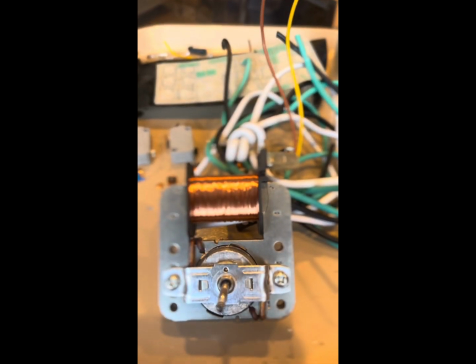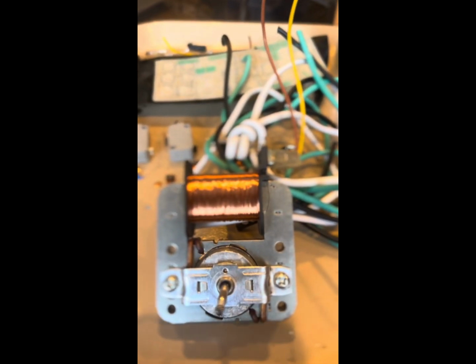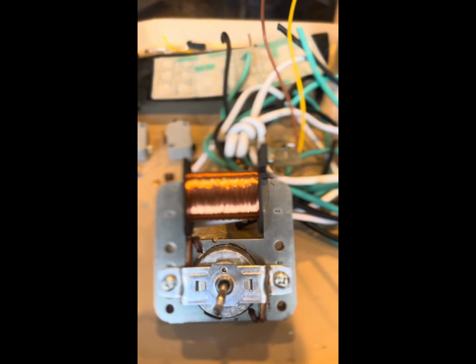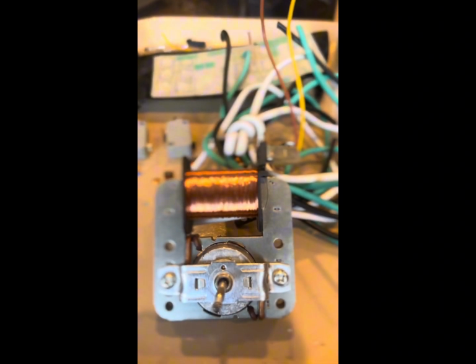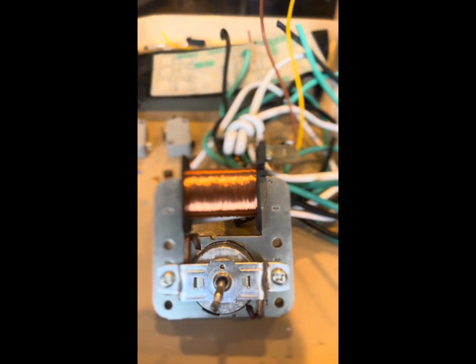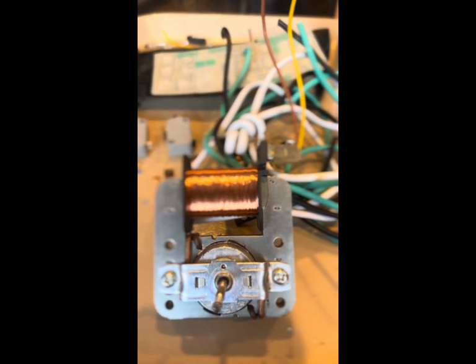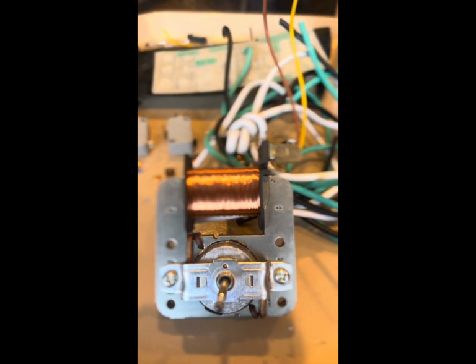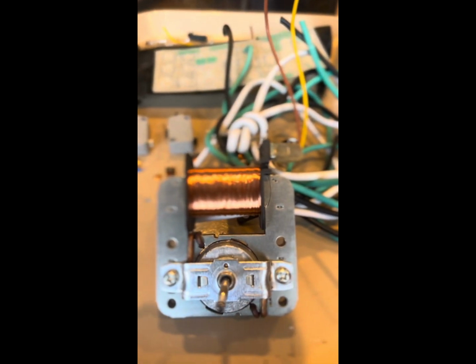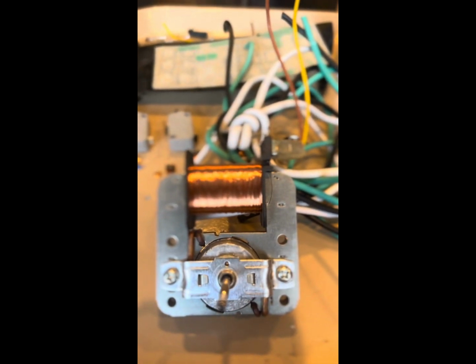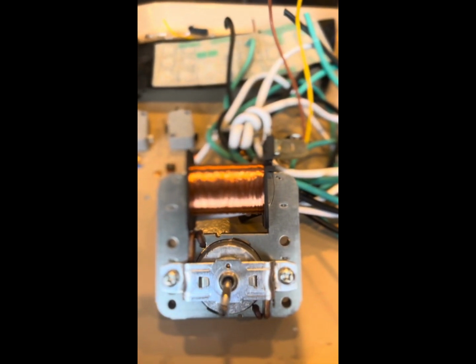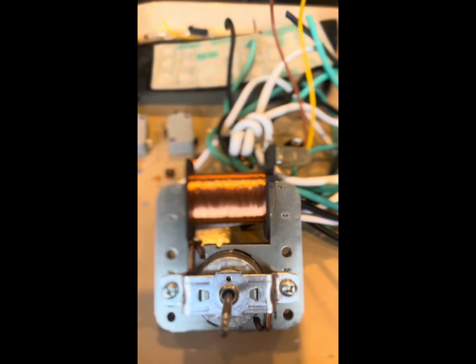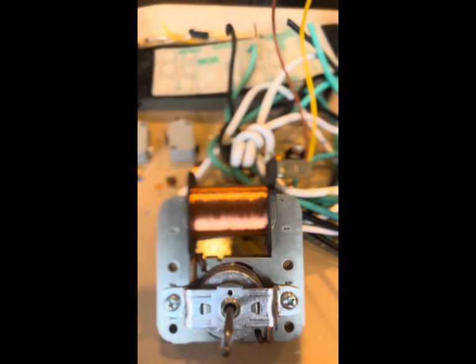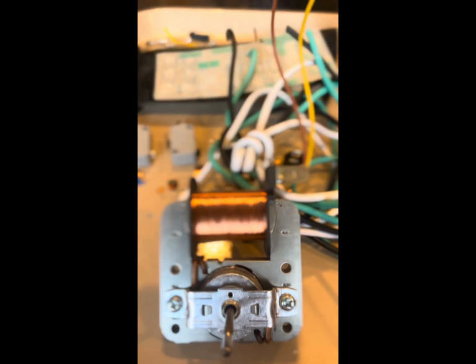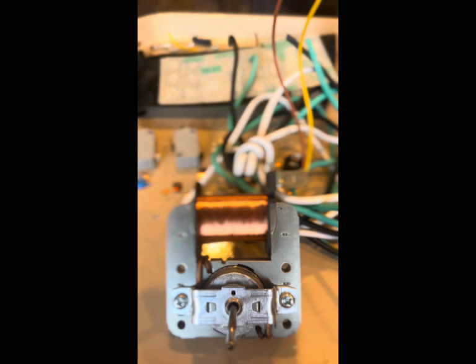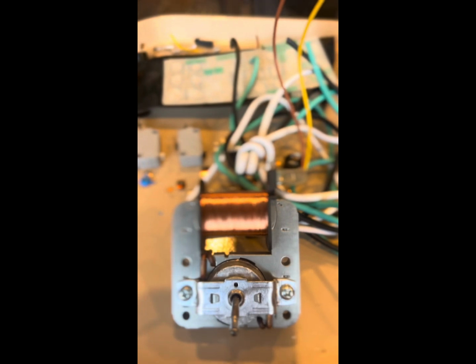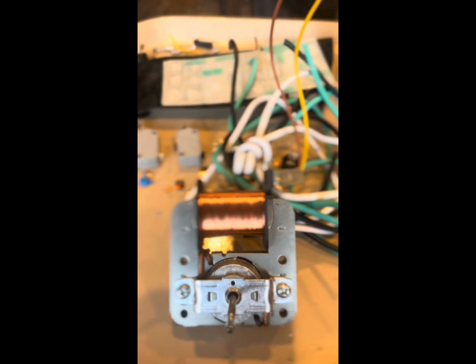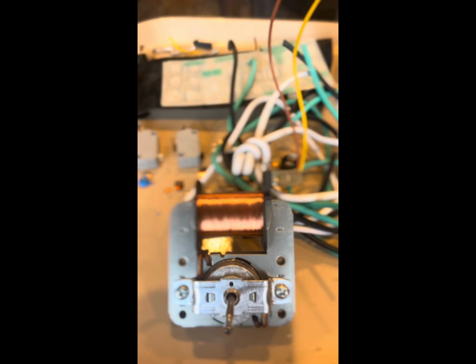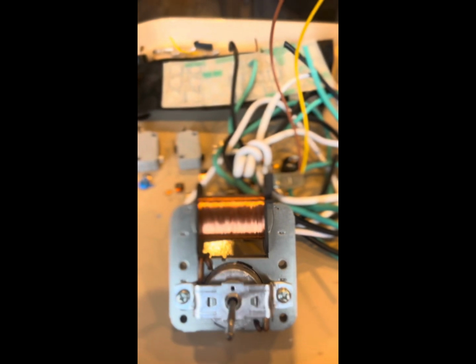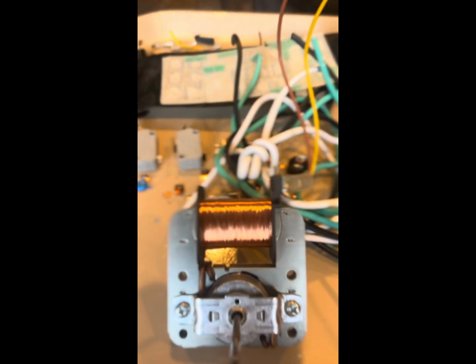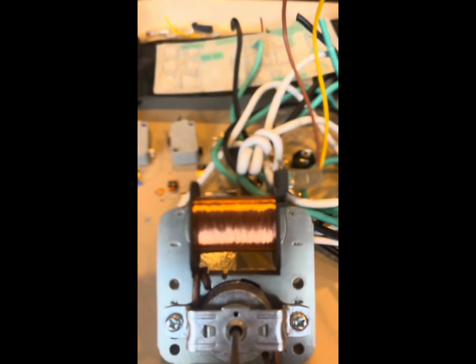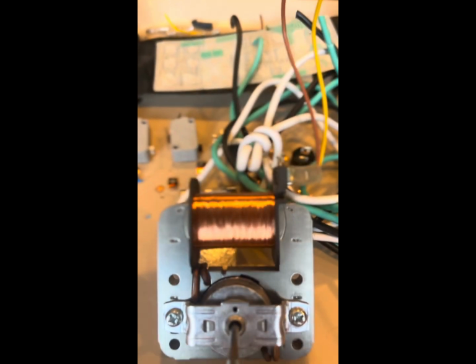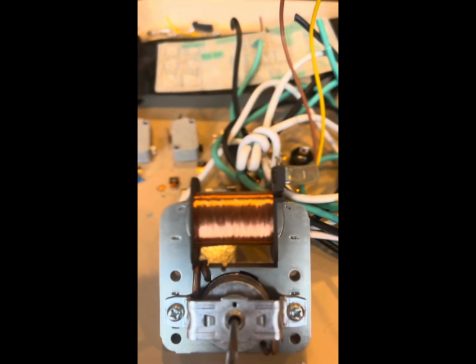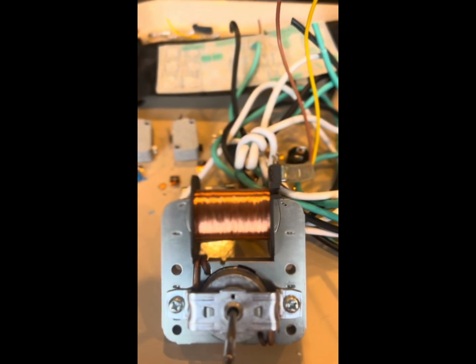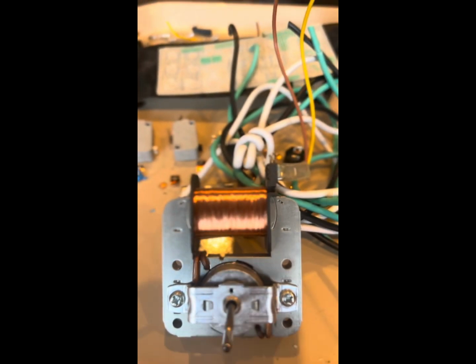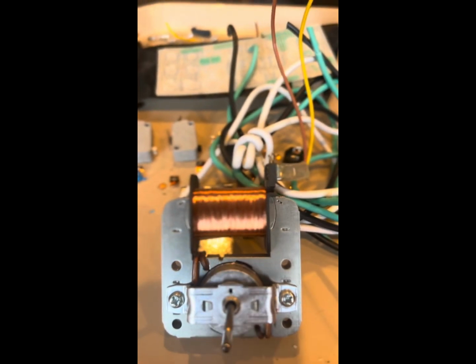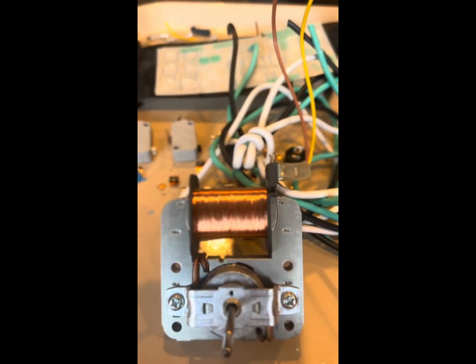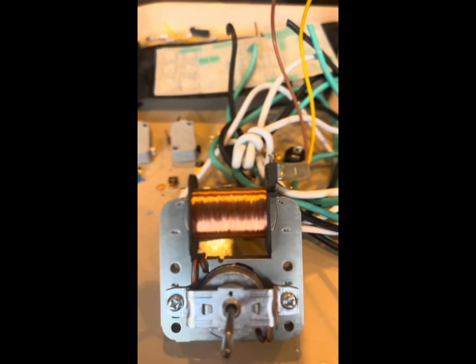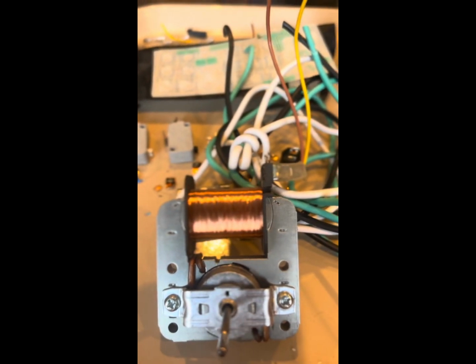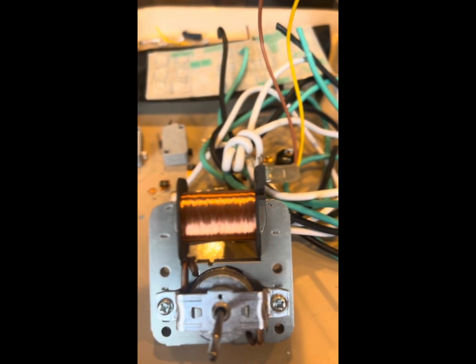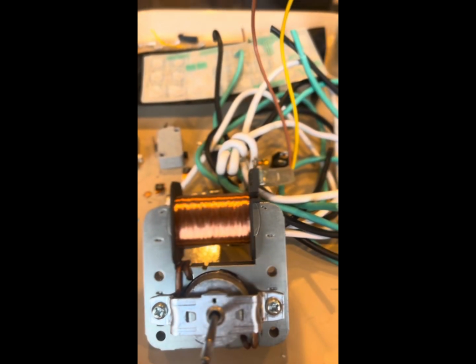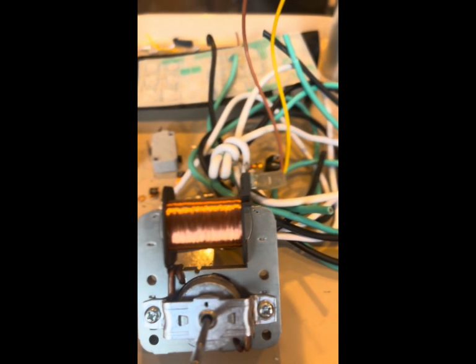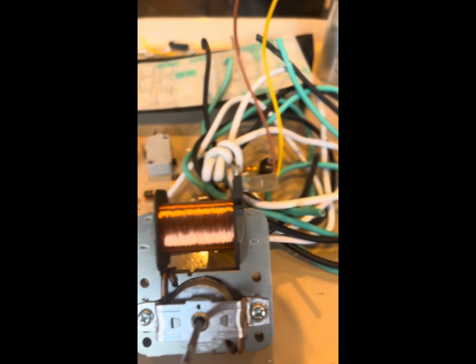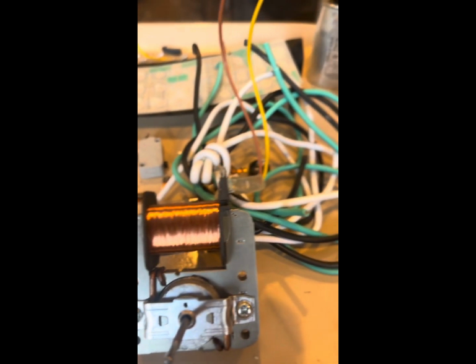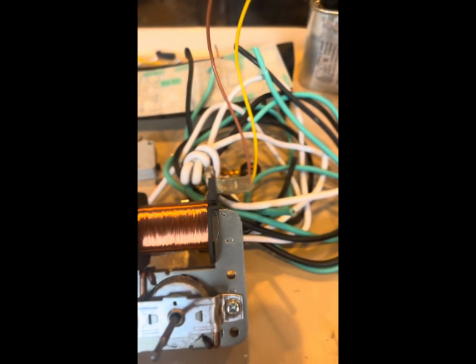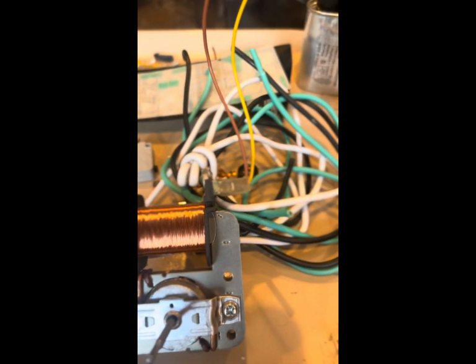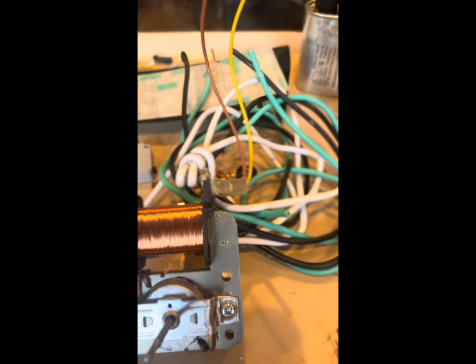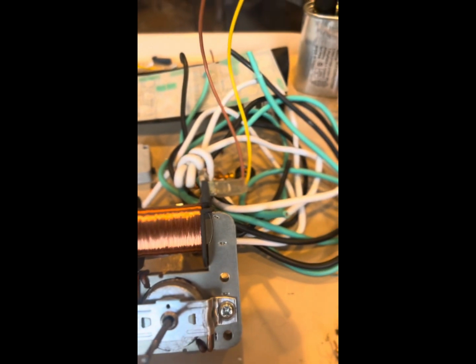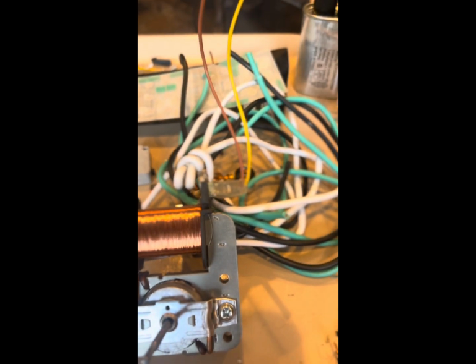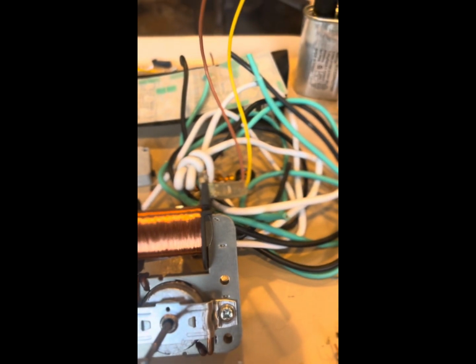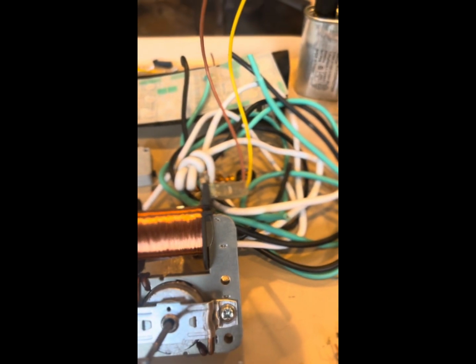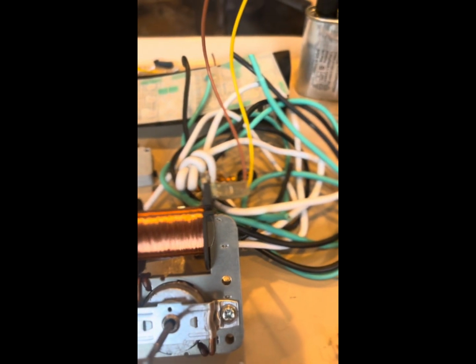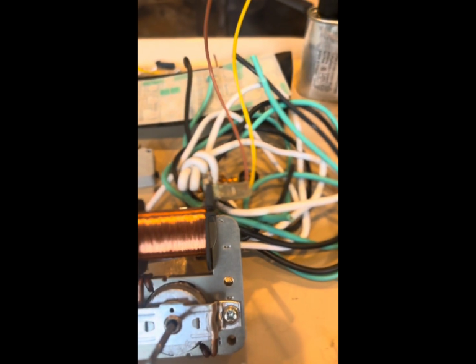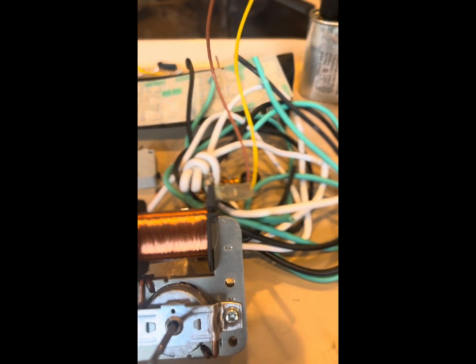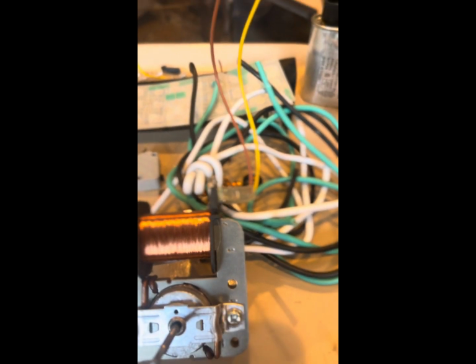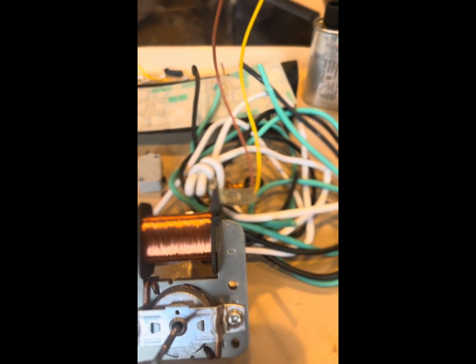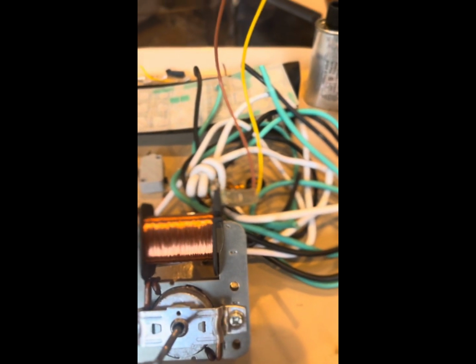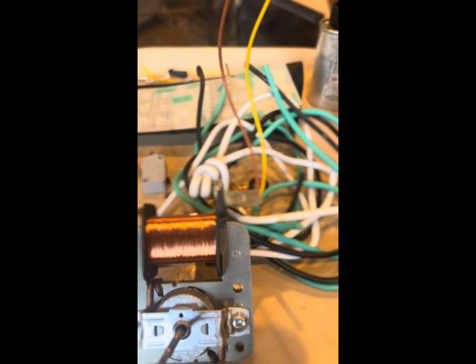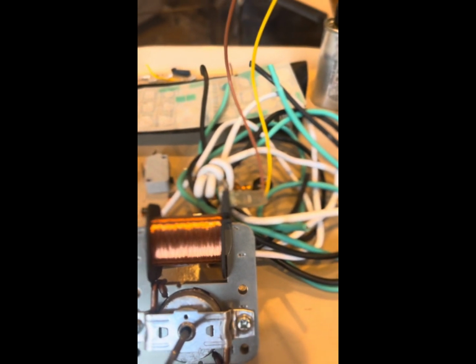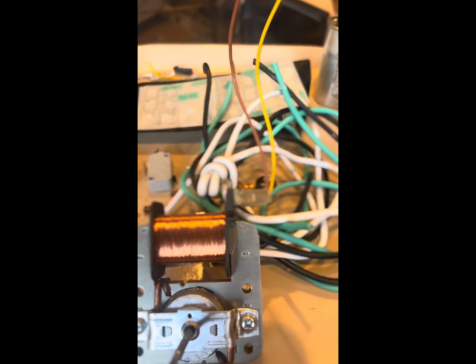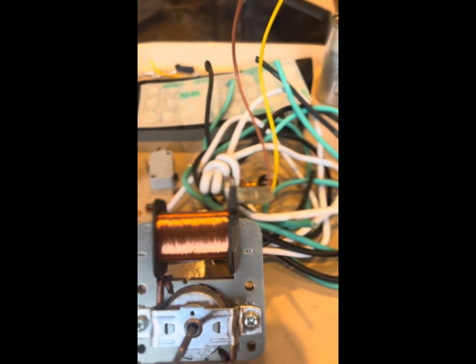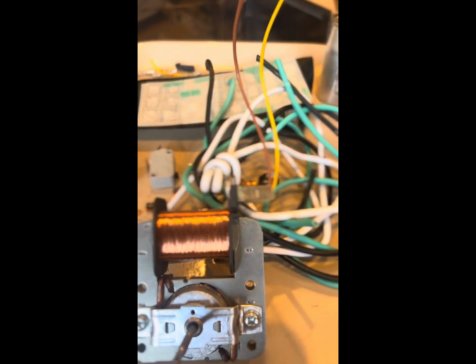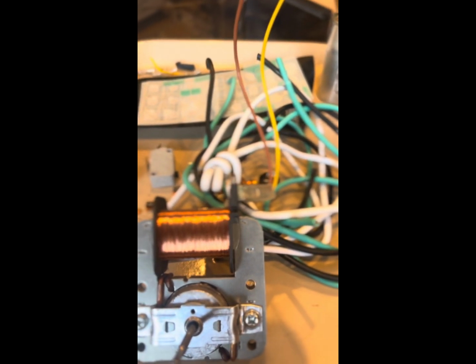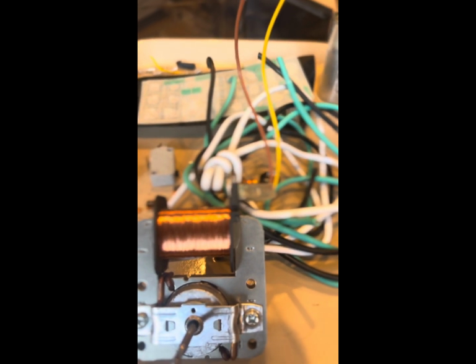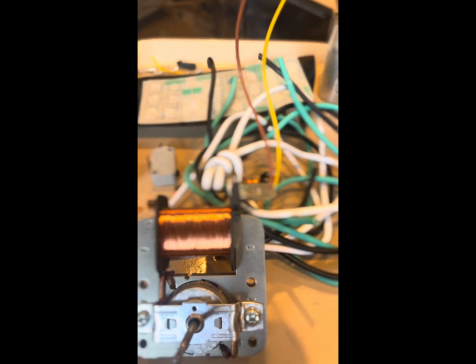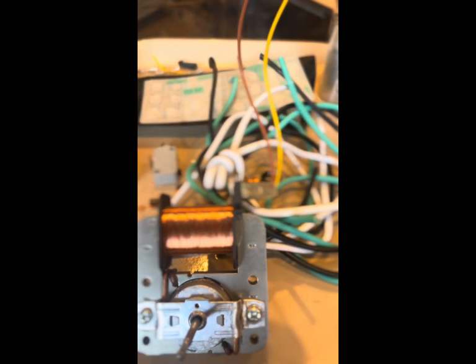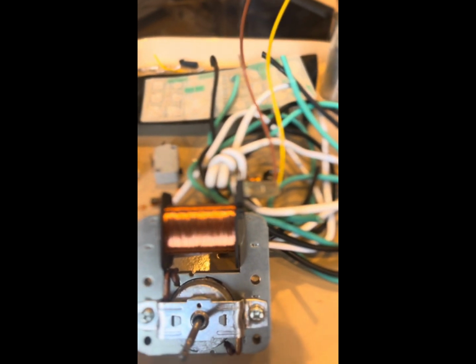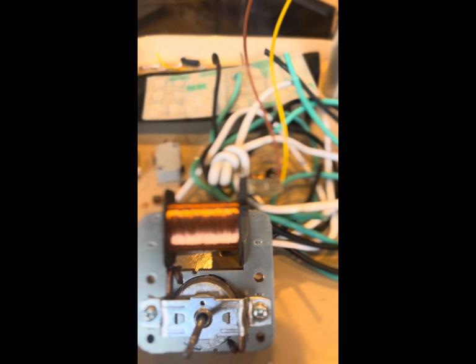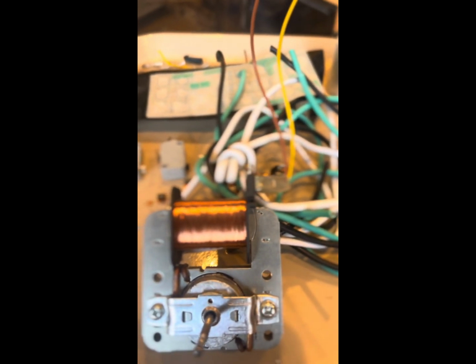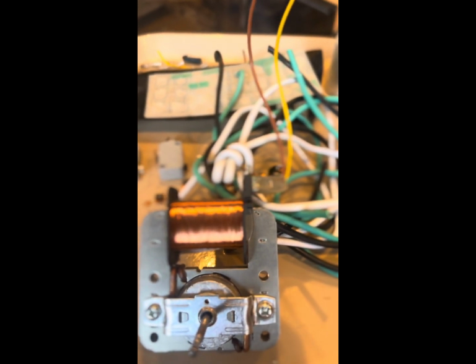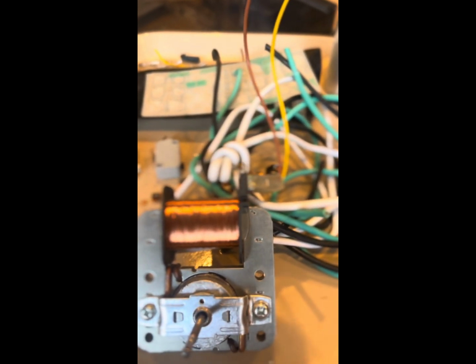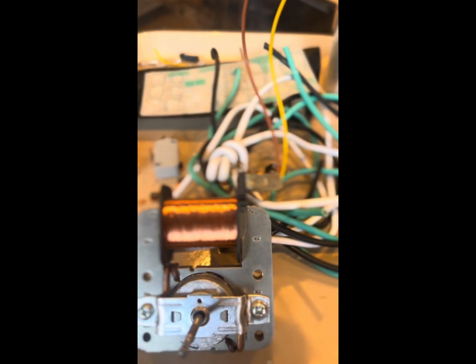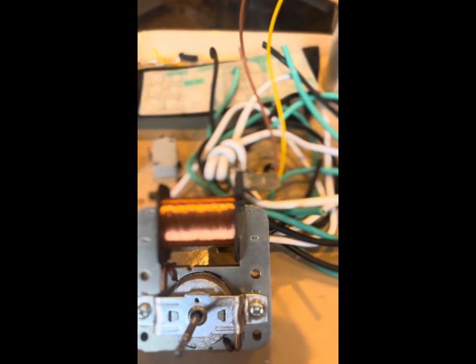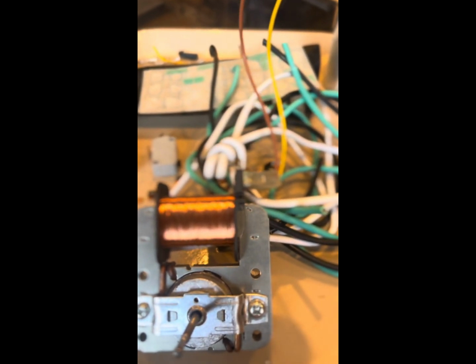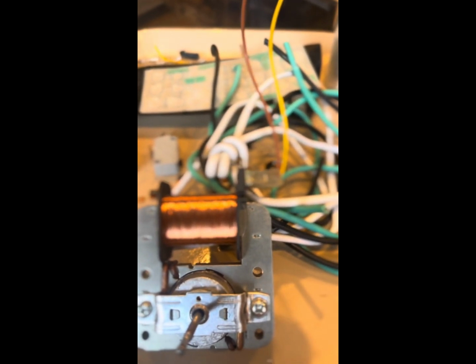That's the copper motor, and that's the copper wire I got out of it. There was a little bit of copper.